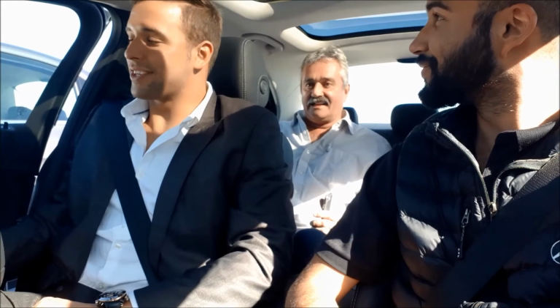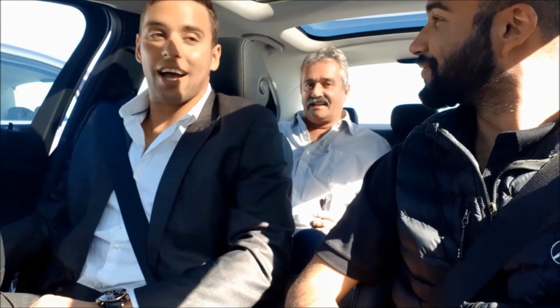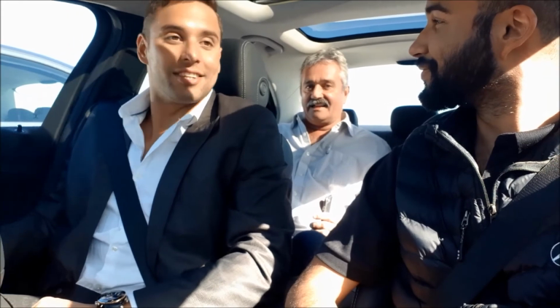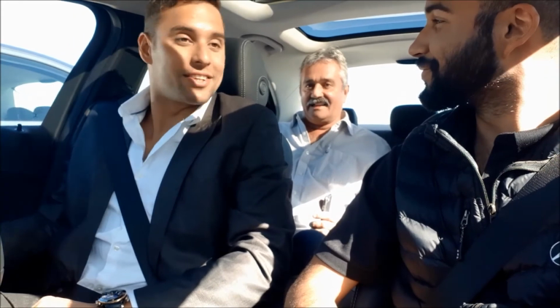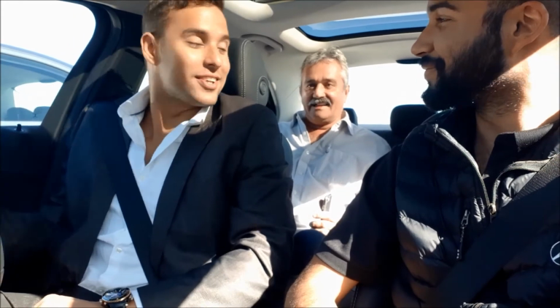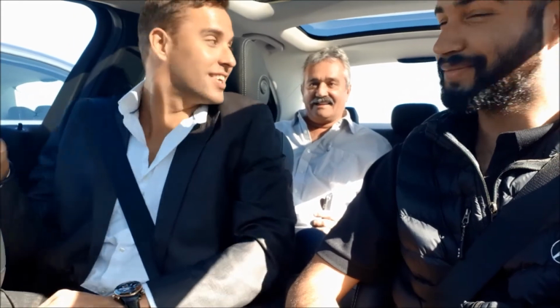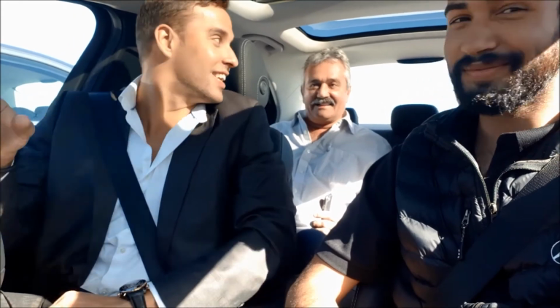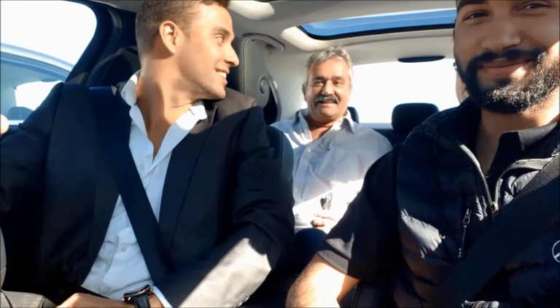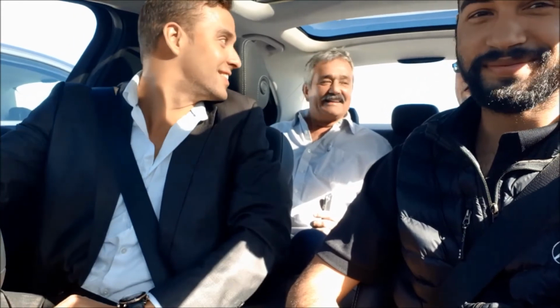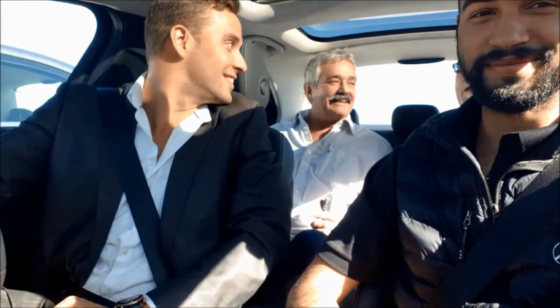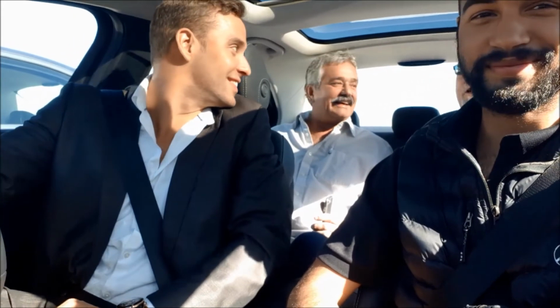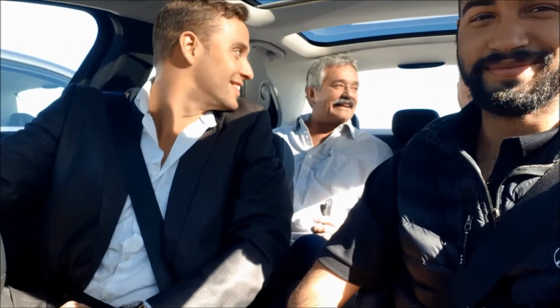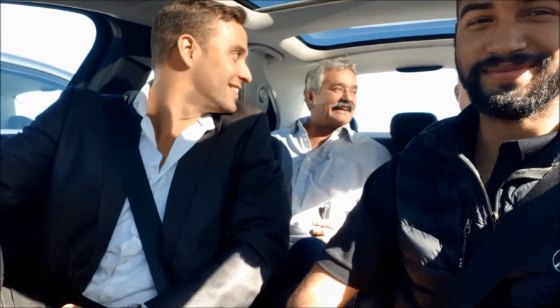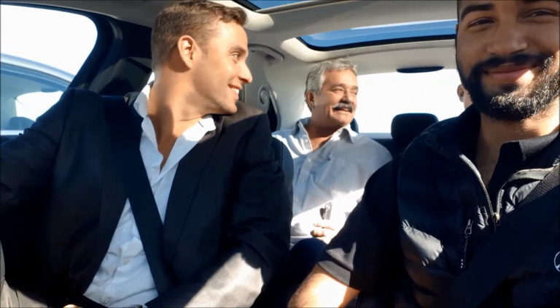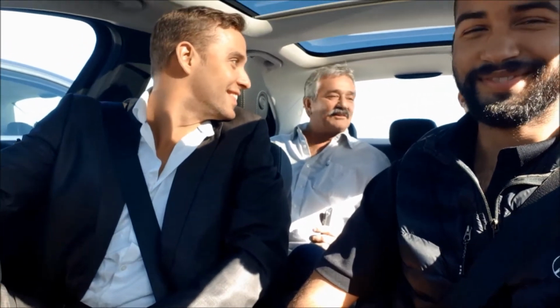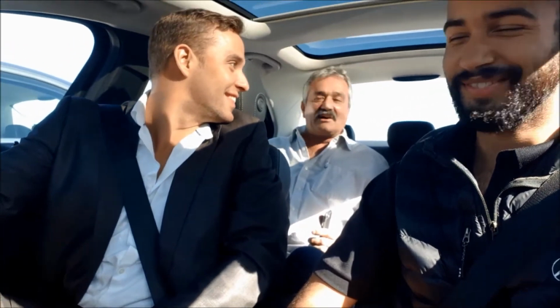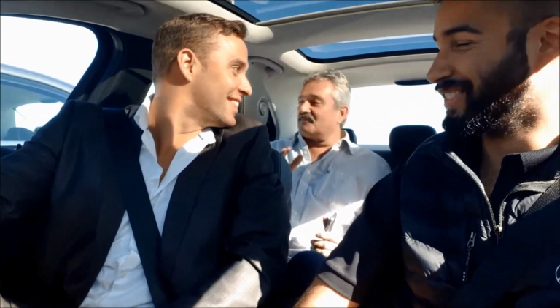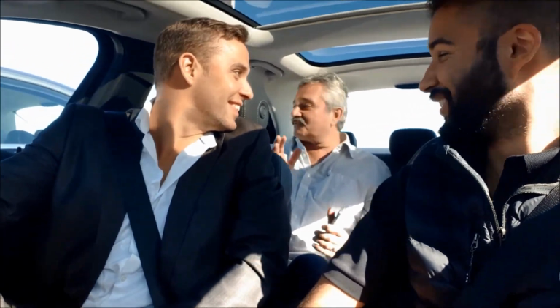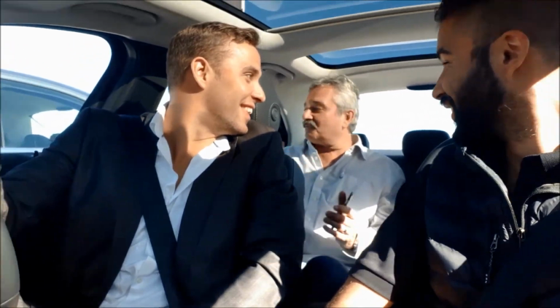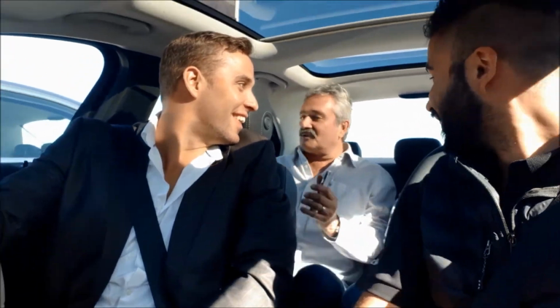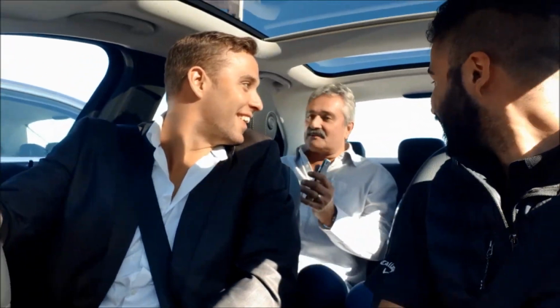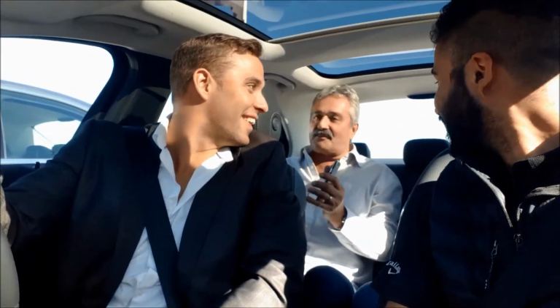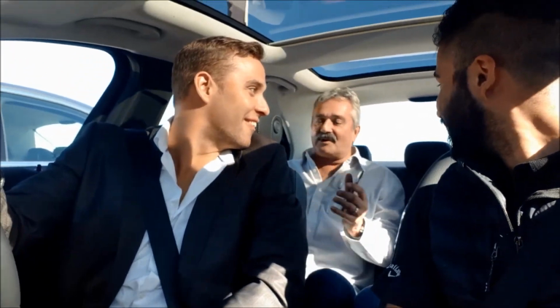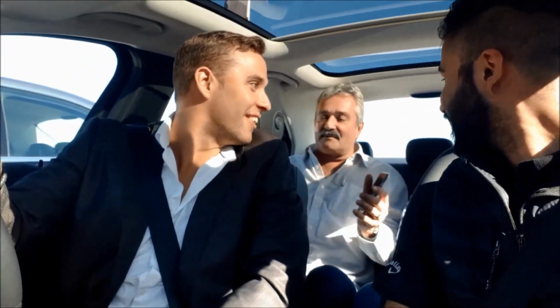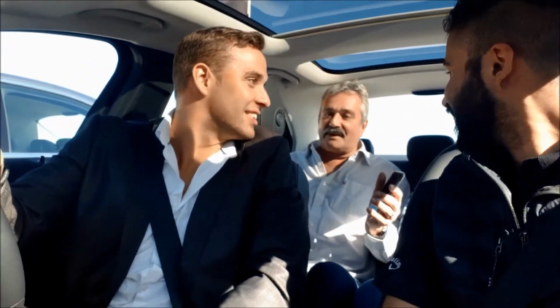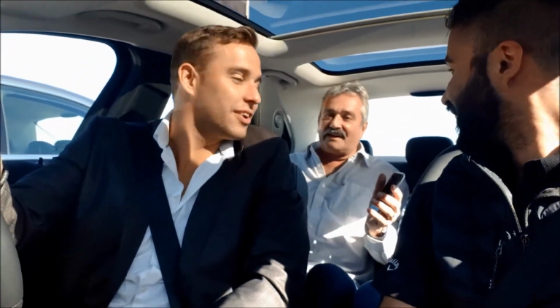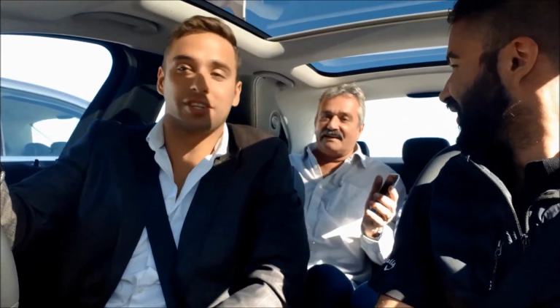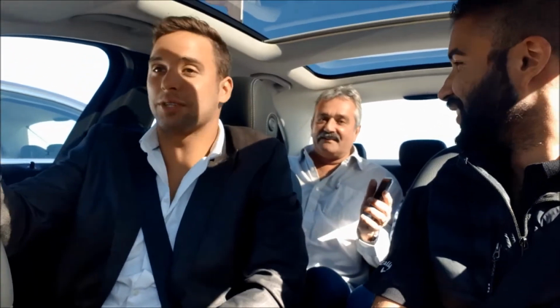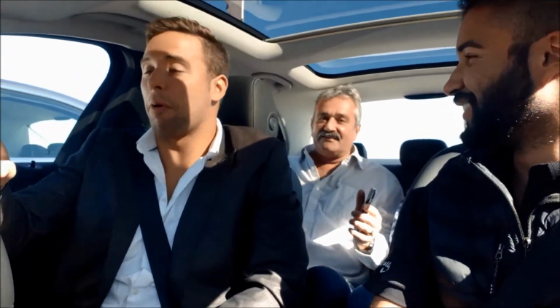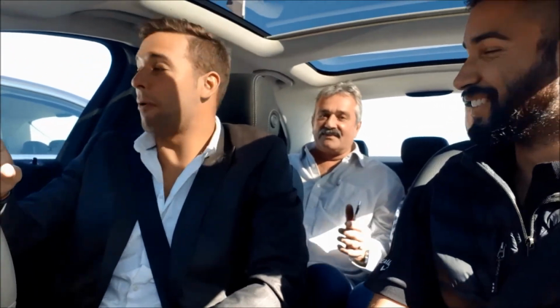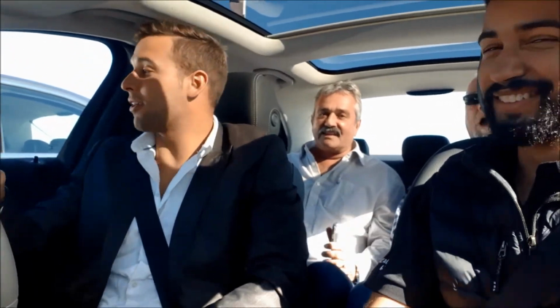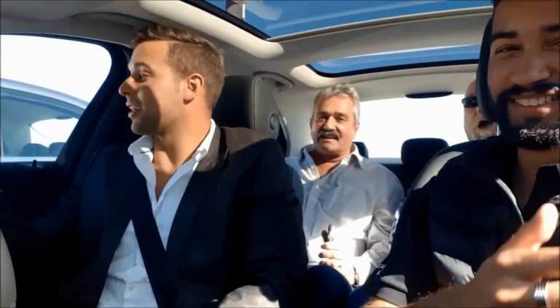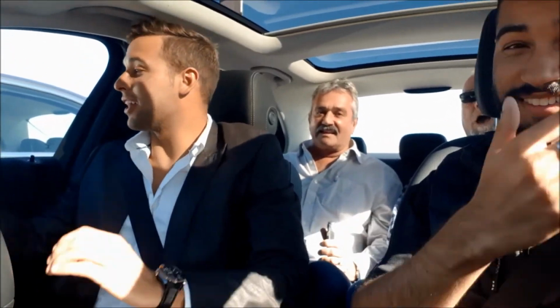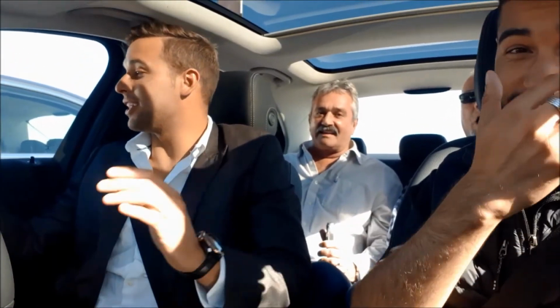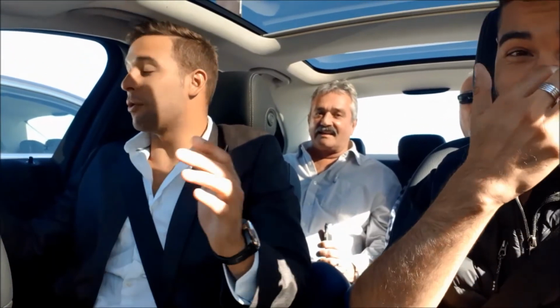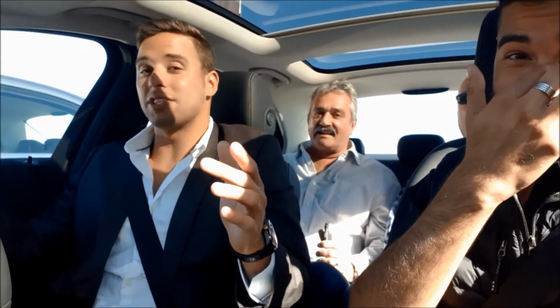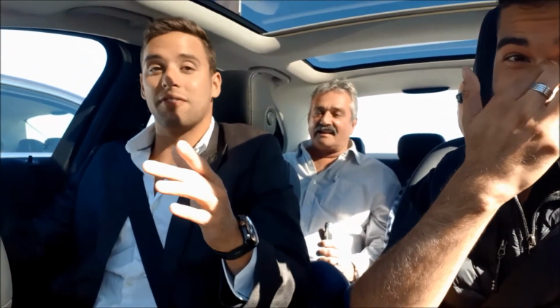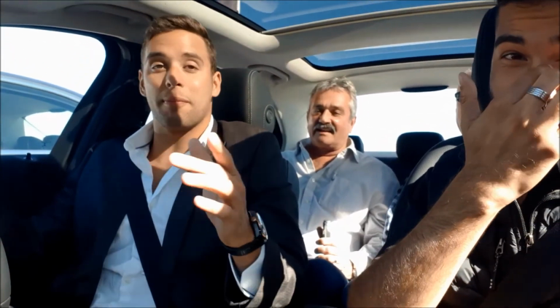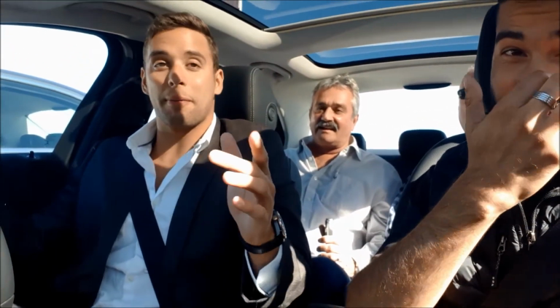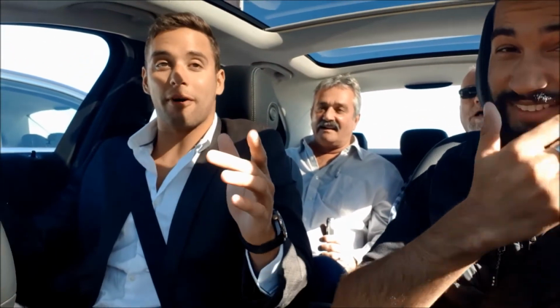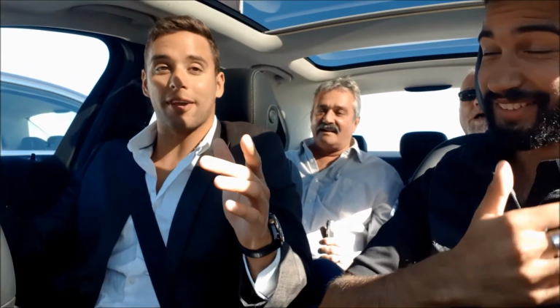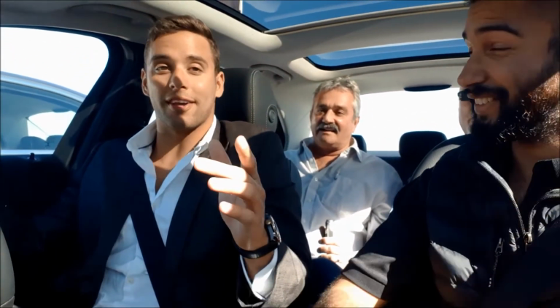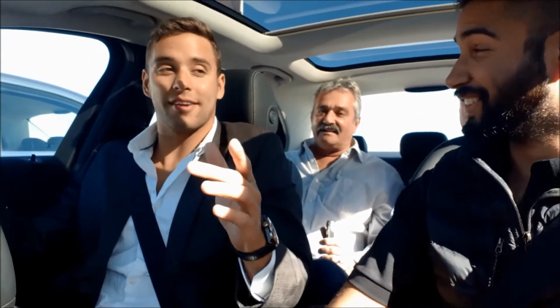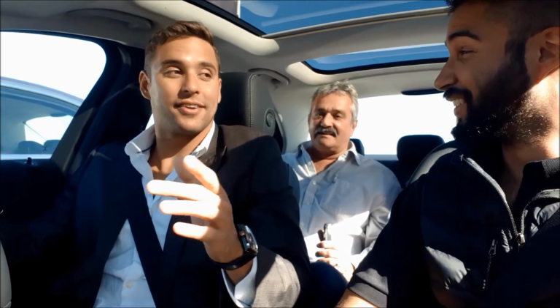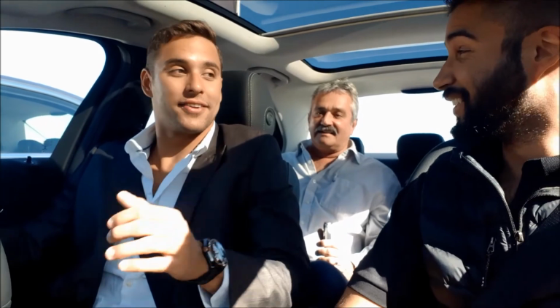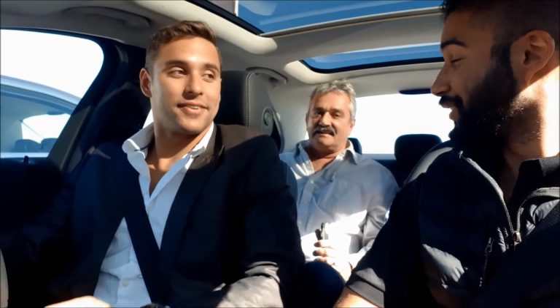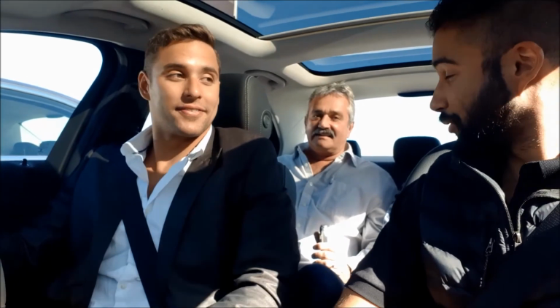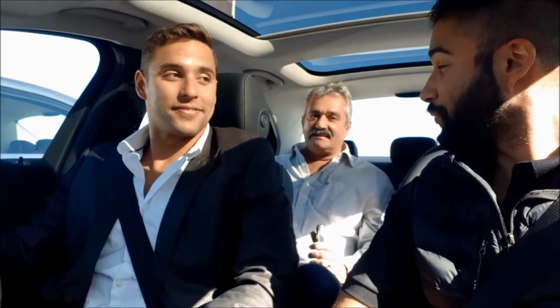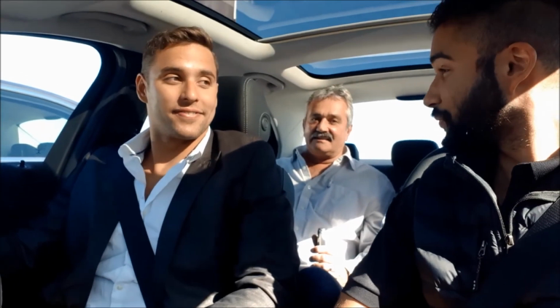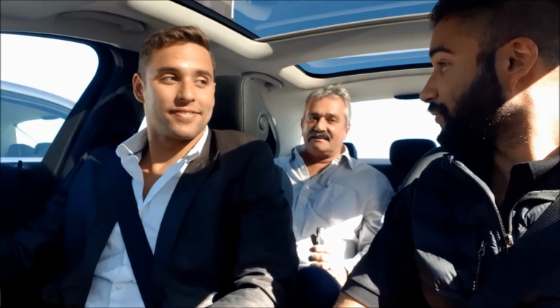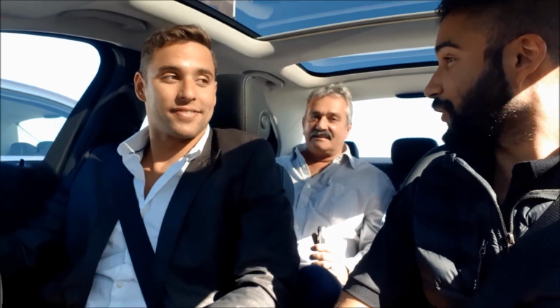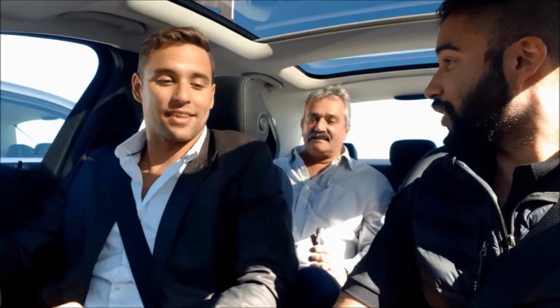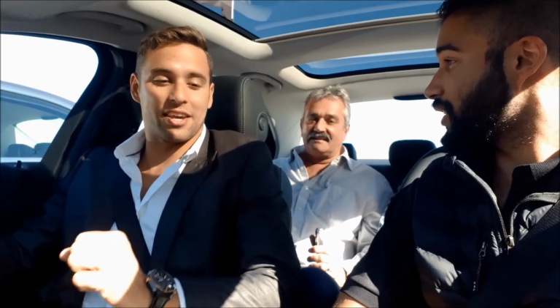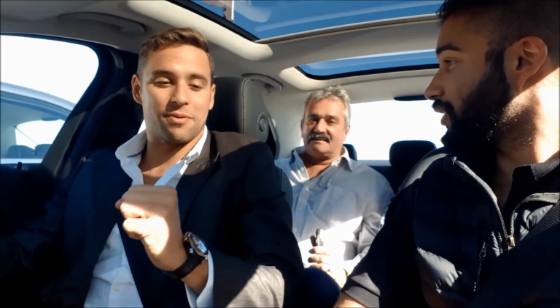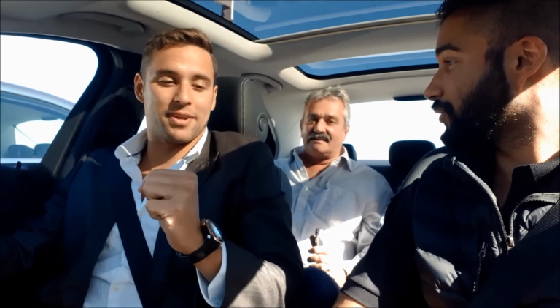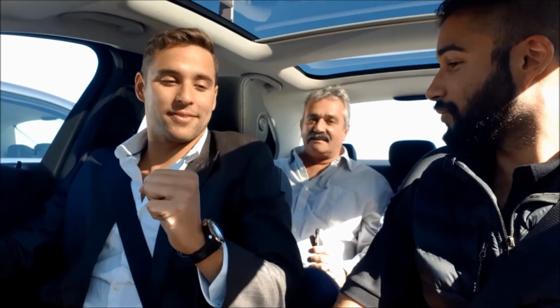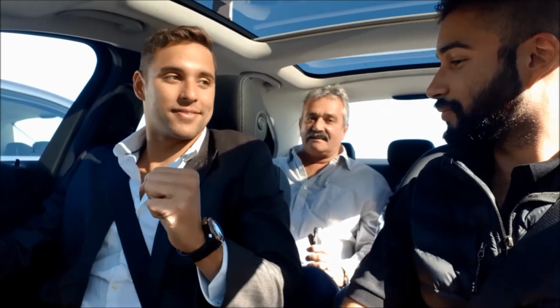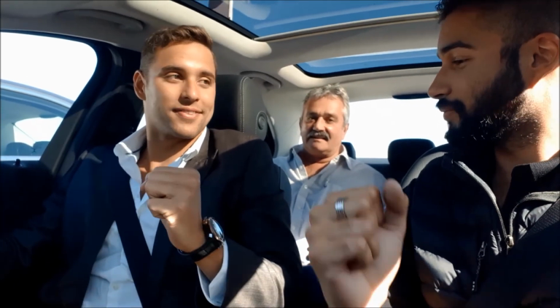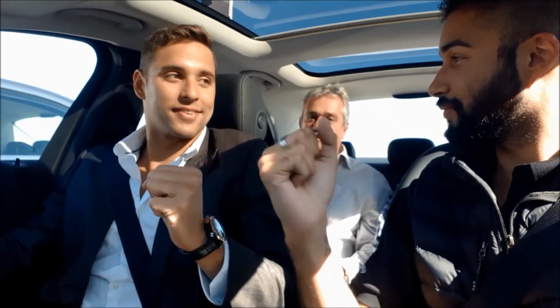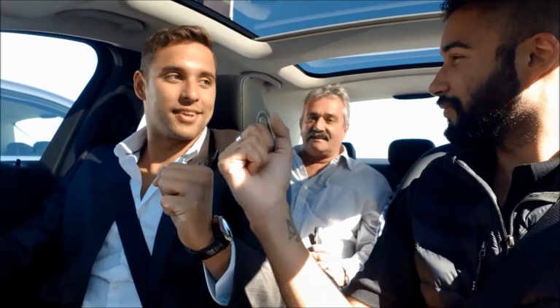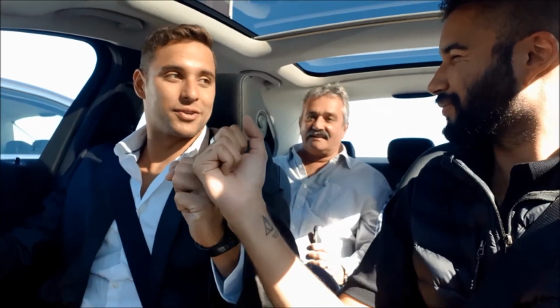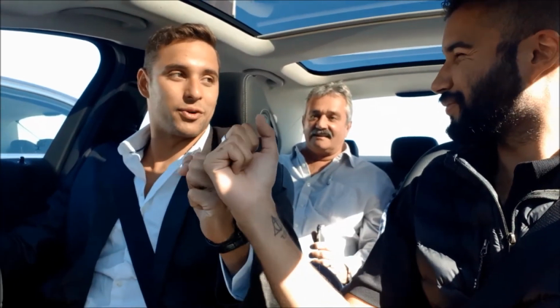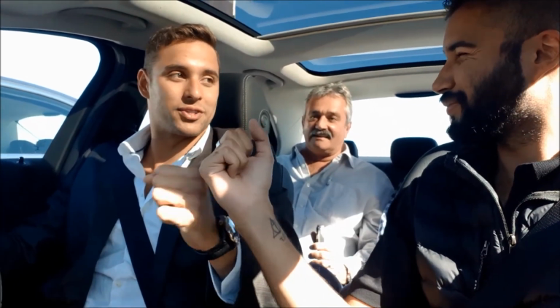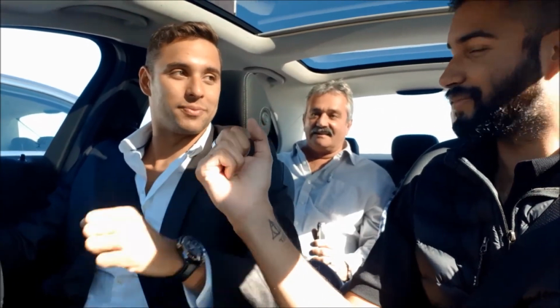Sure? No ways, guys! That was a small parking space — that wasn't even a big one. Thank you, man, that was awesome!